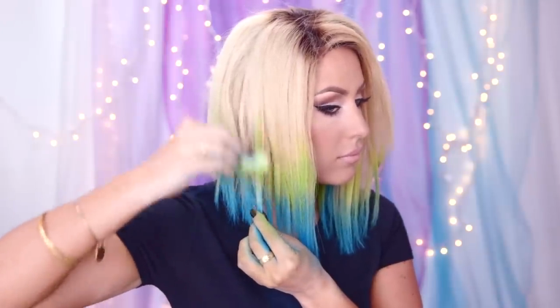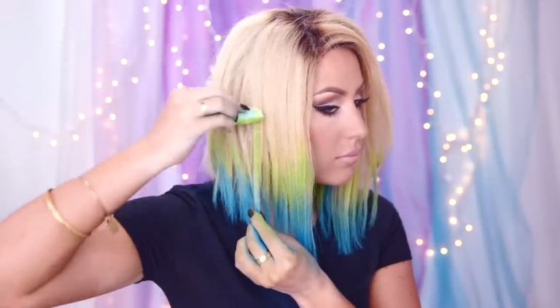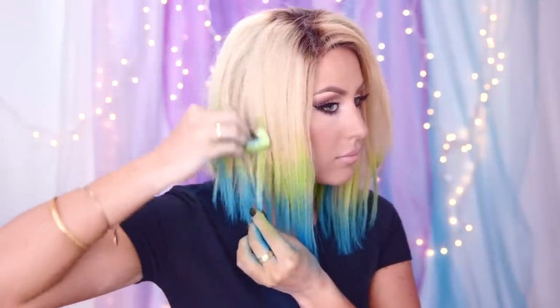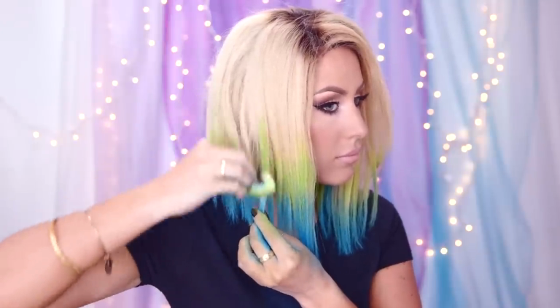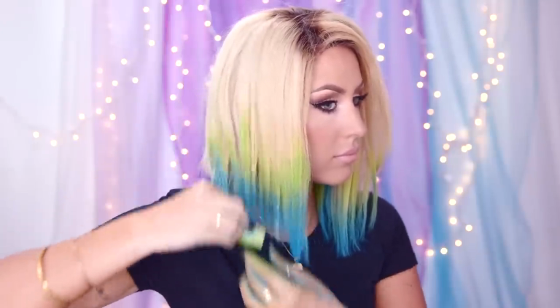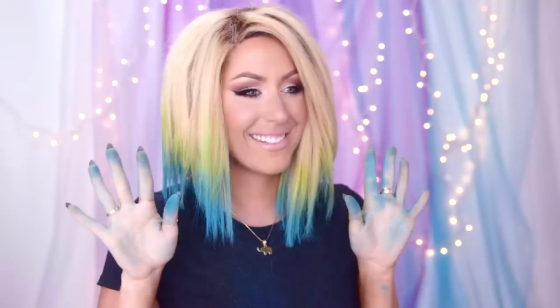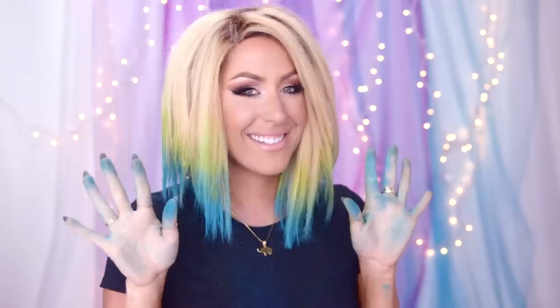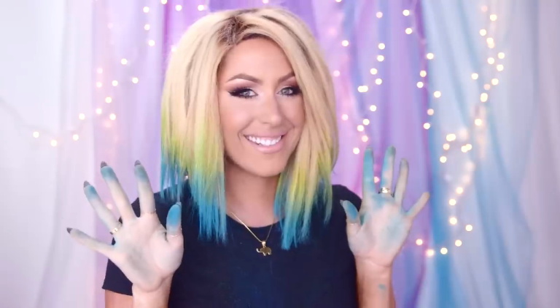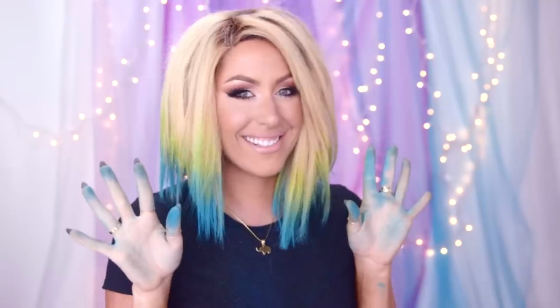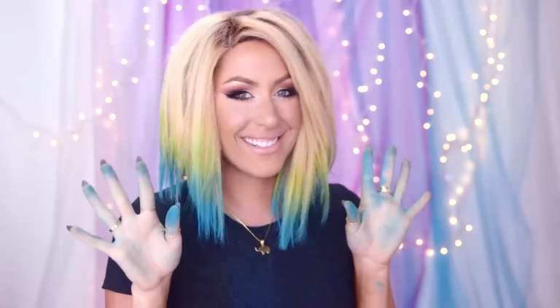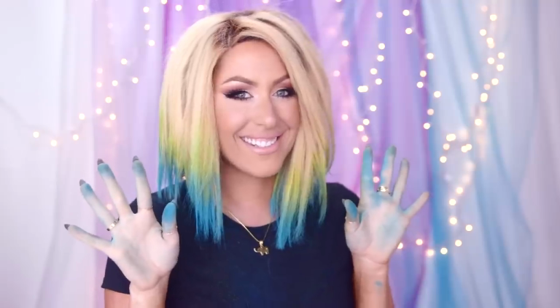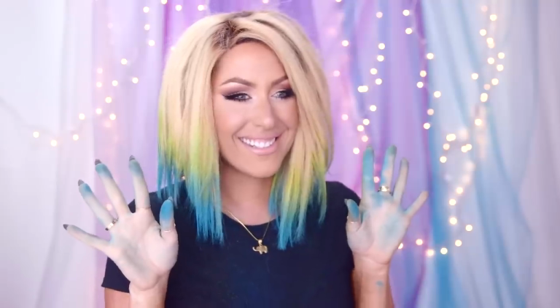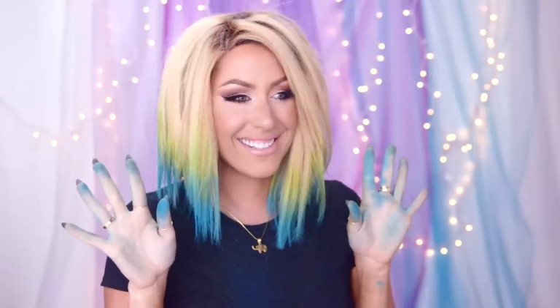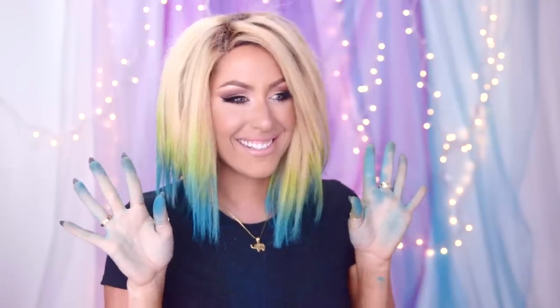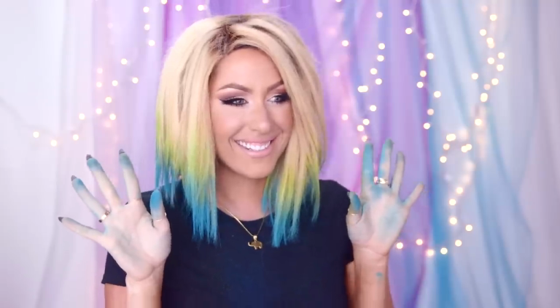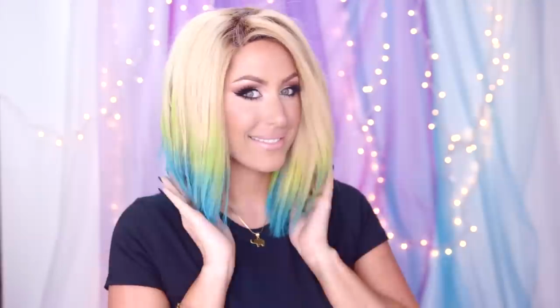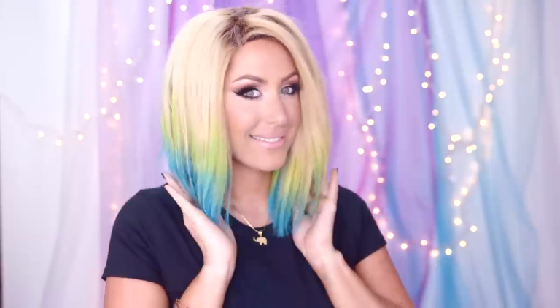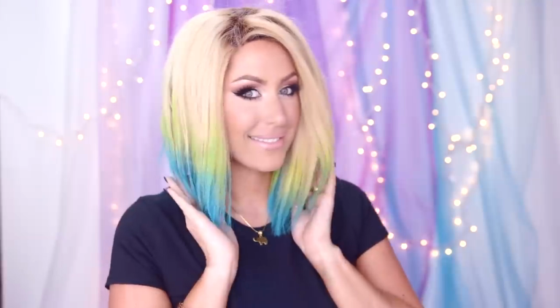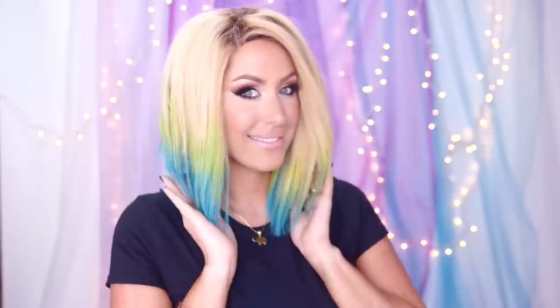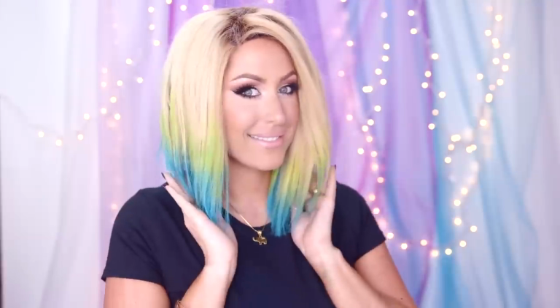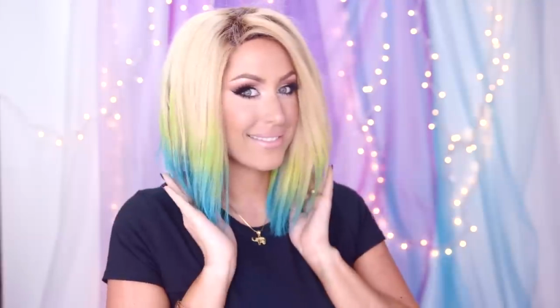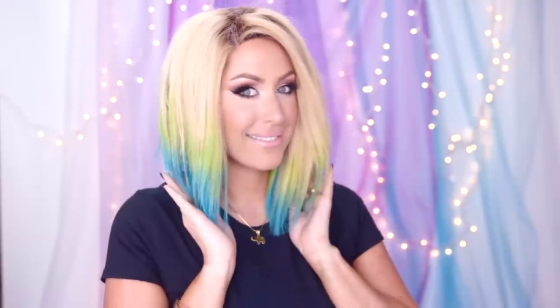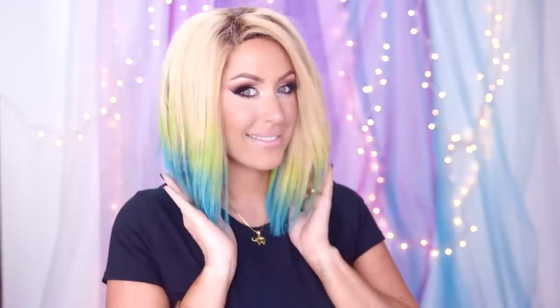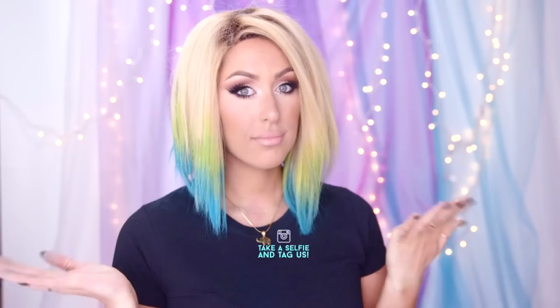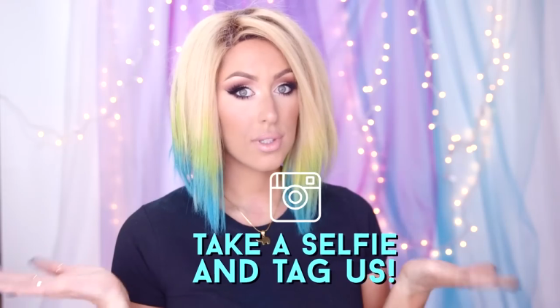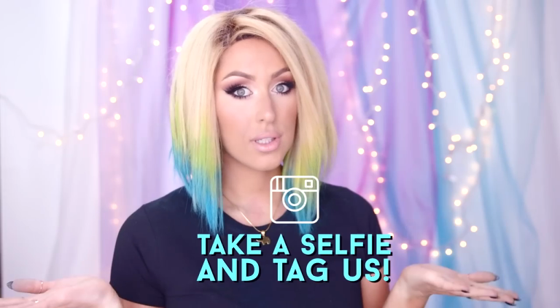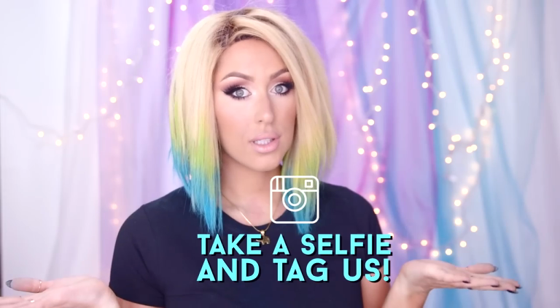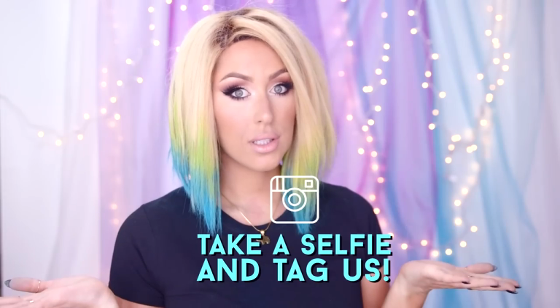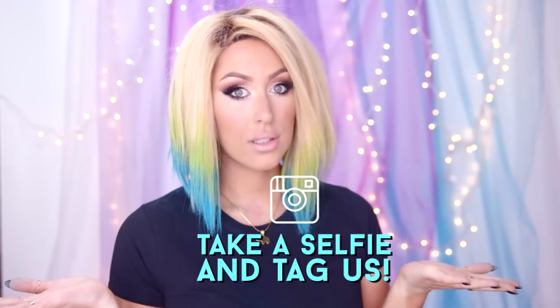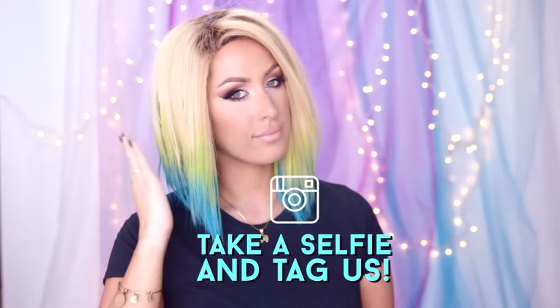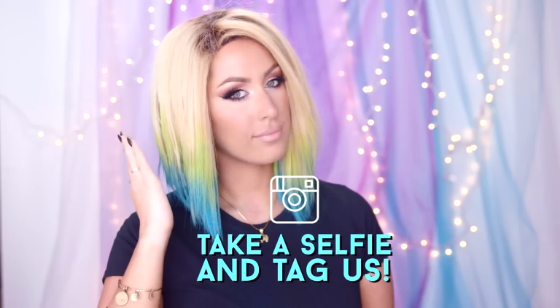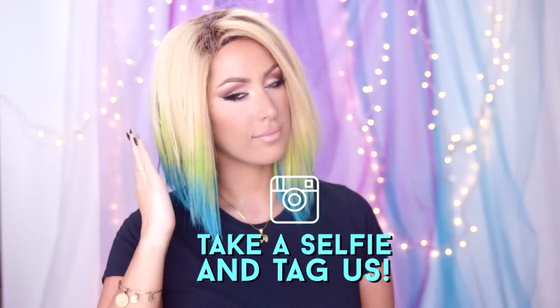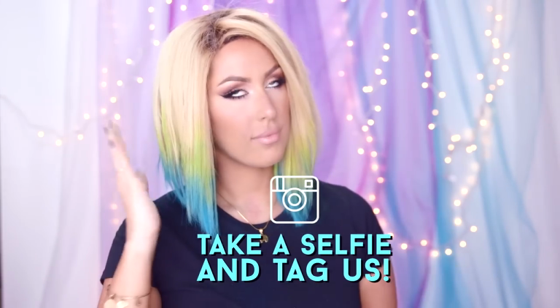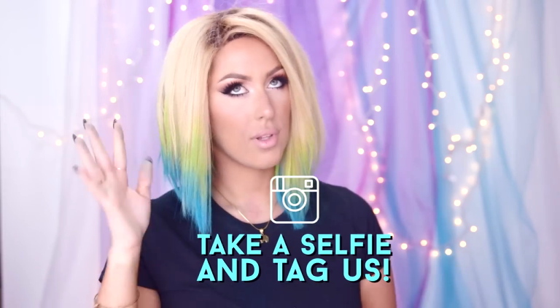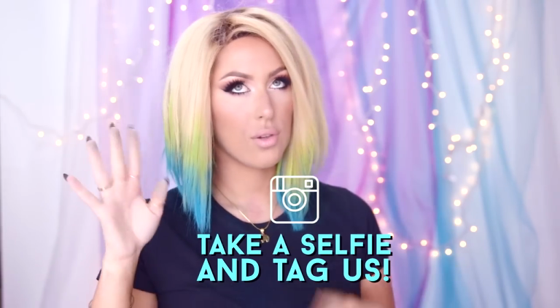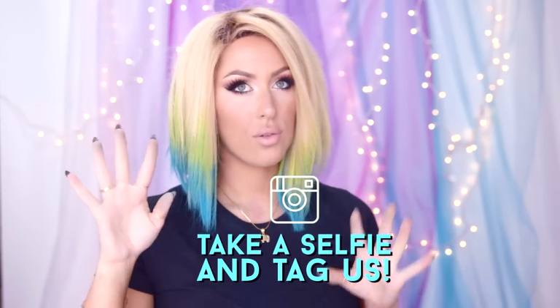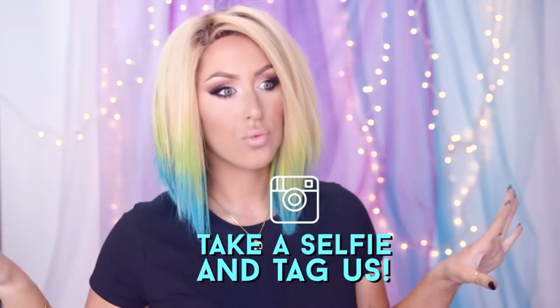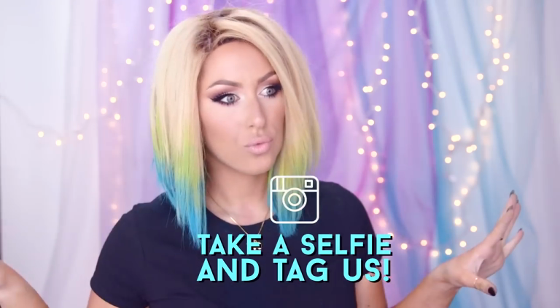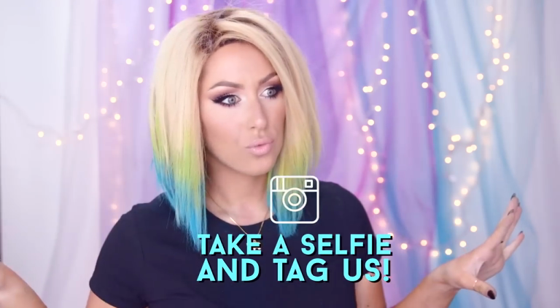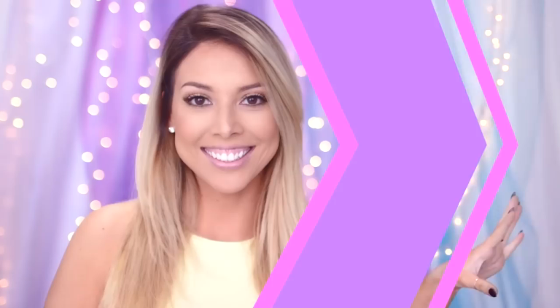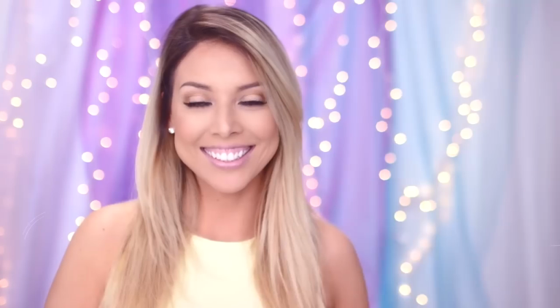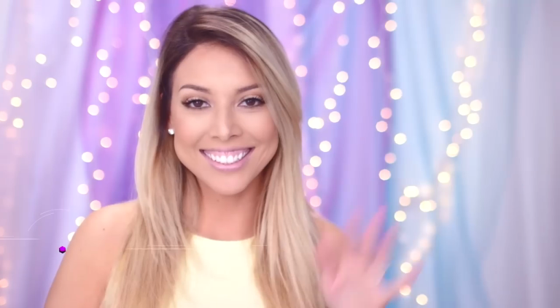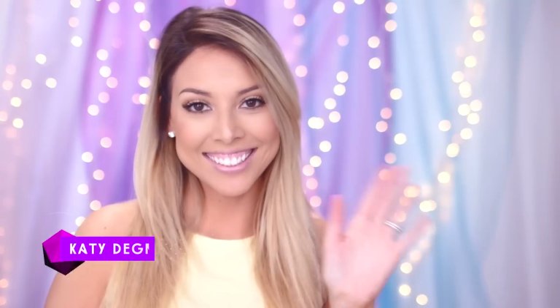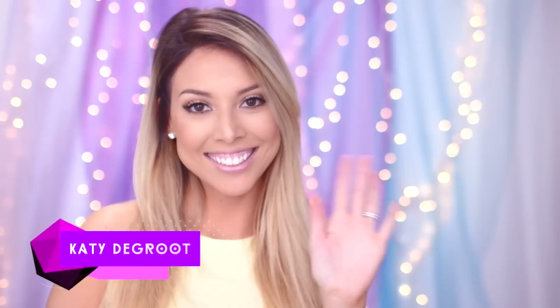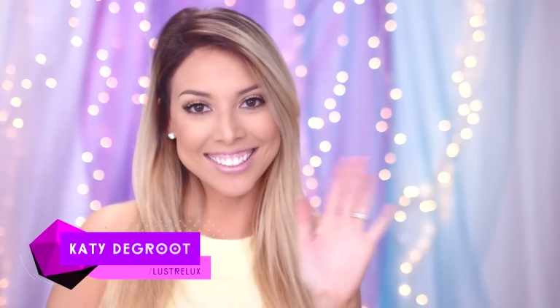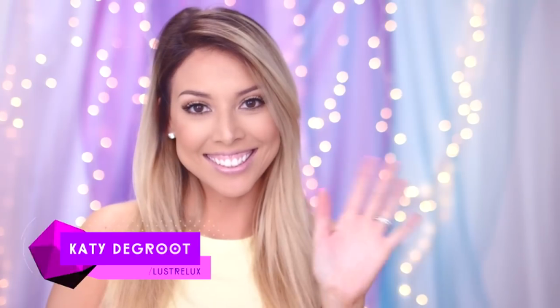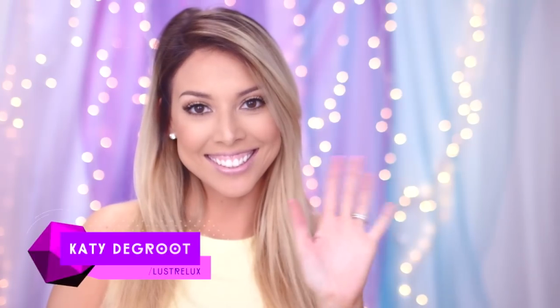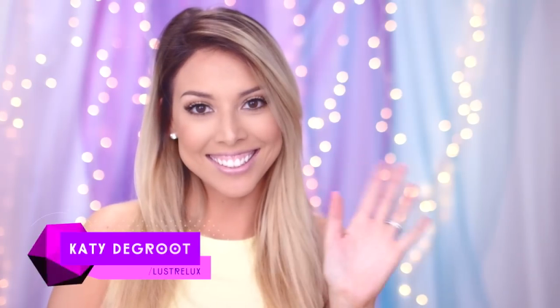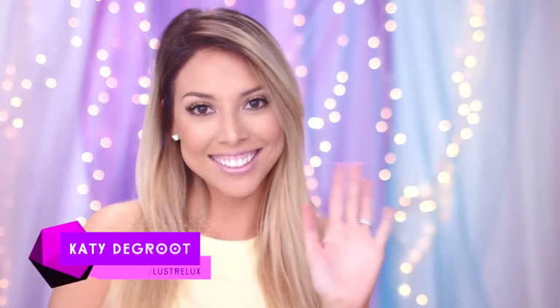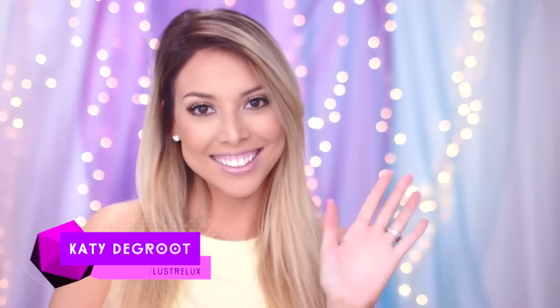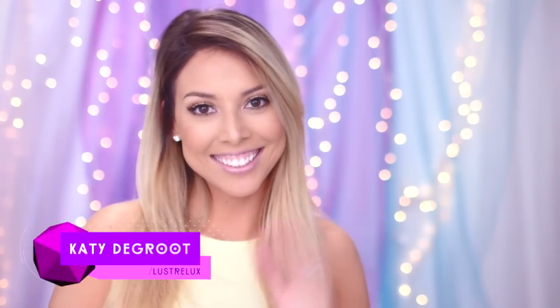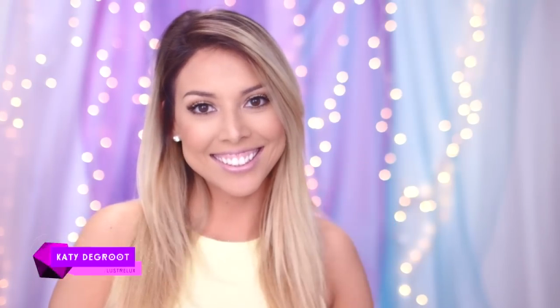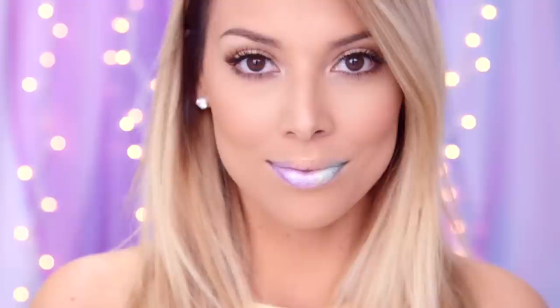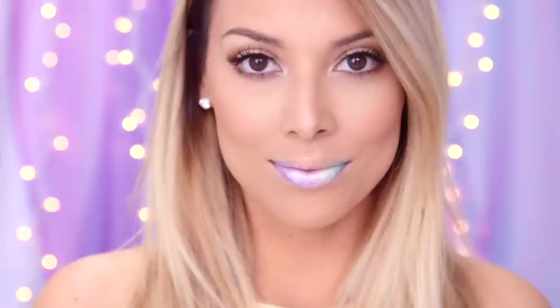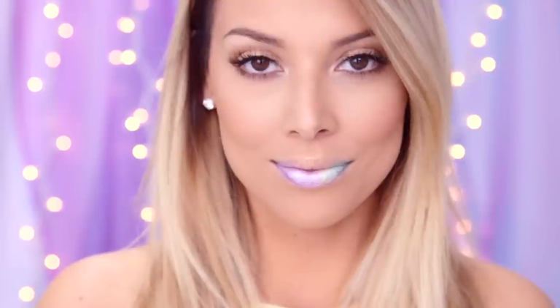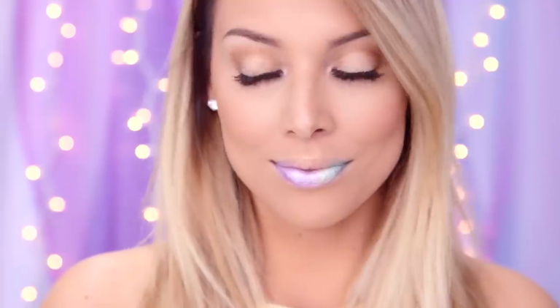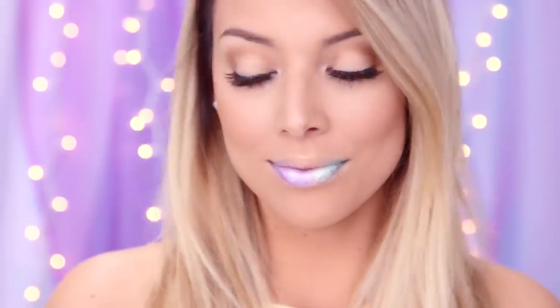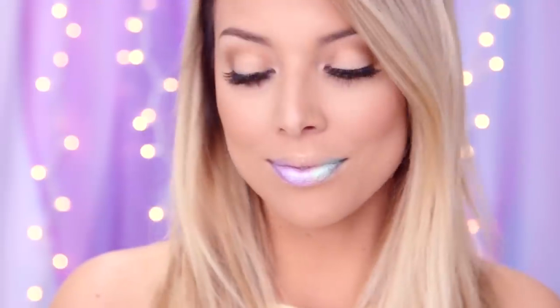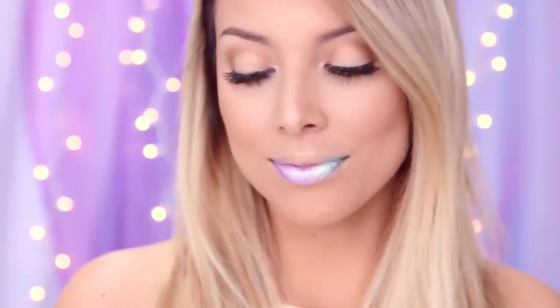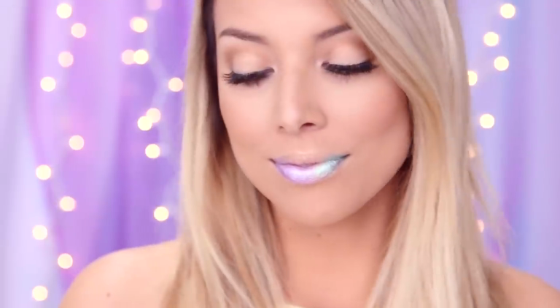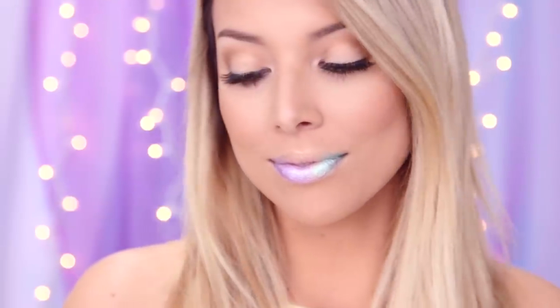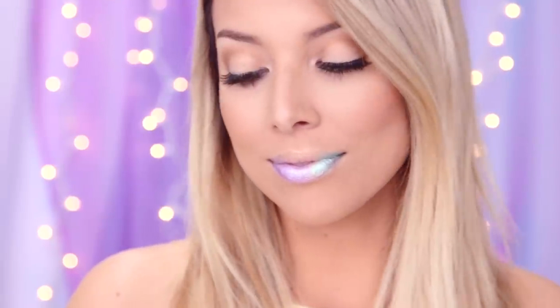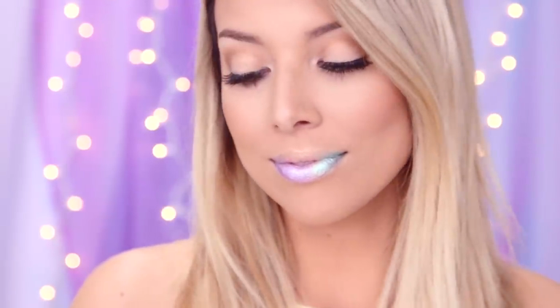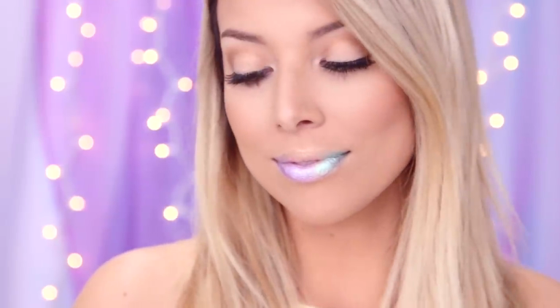Once you're done, show and tell — take a selfie and tag us. Moving on to Katie, she's here with a space-age lip look.